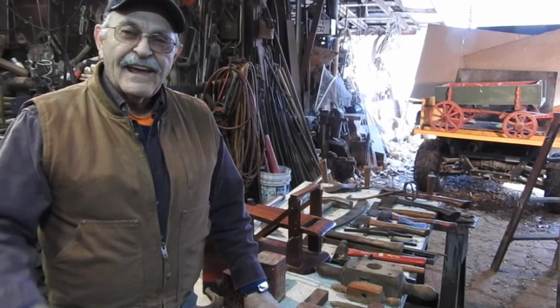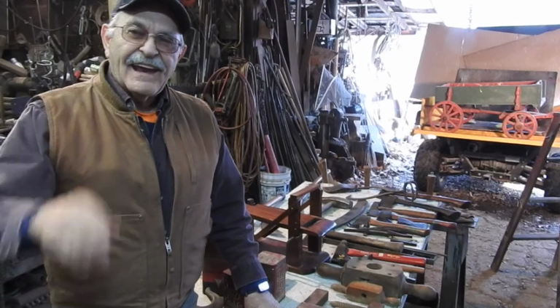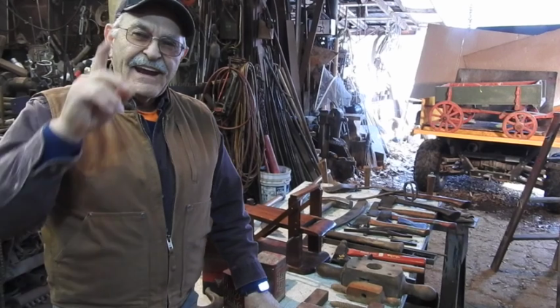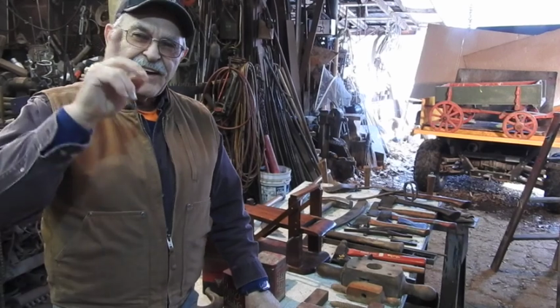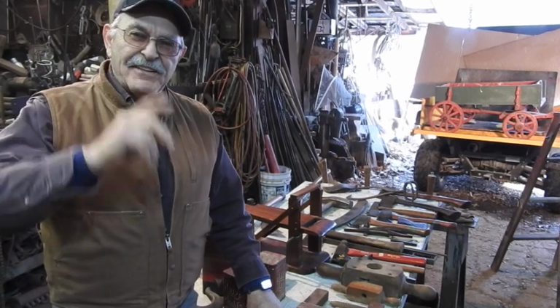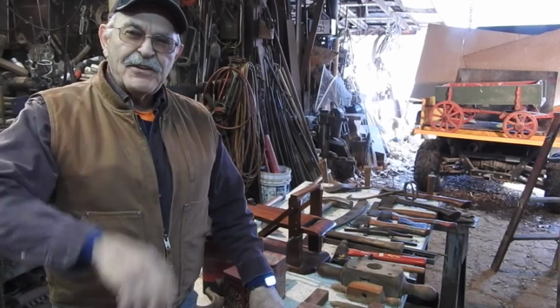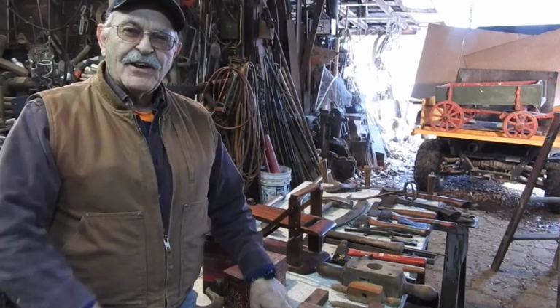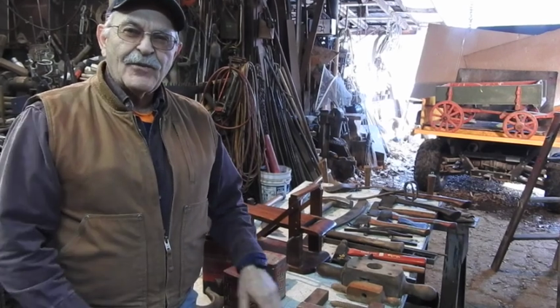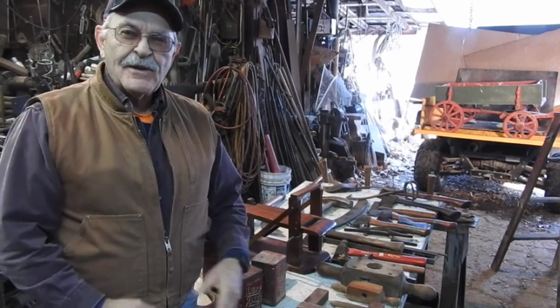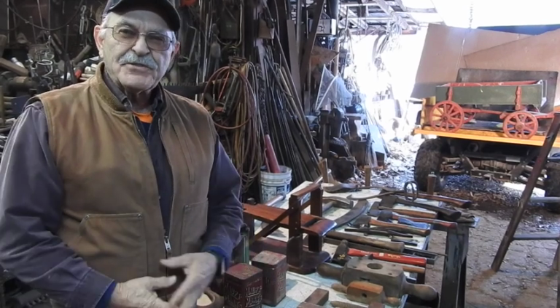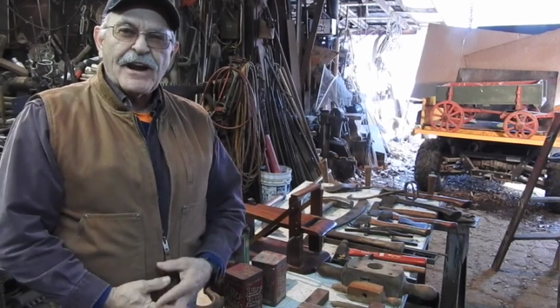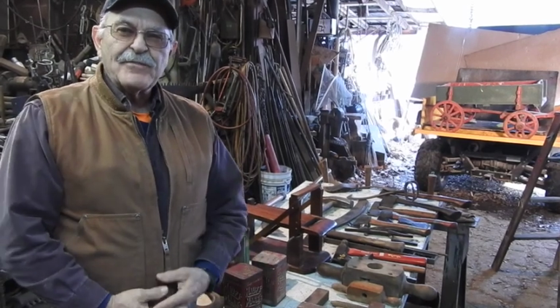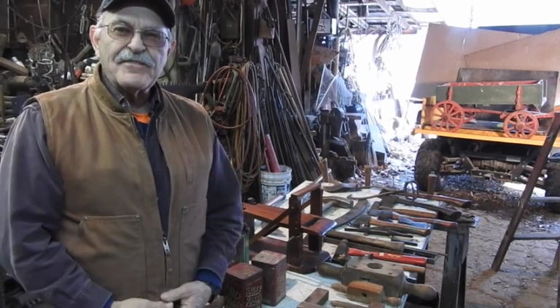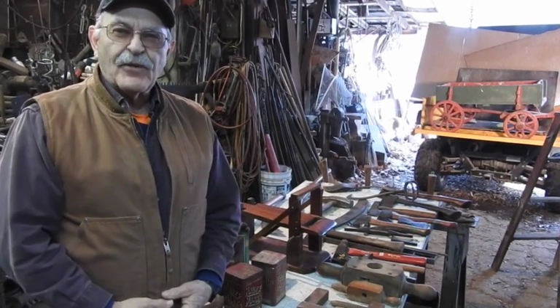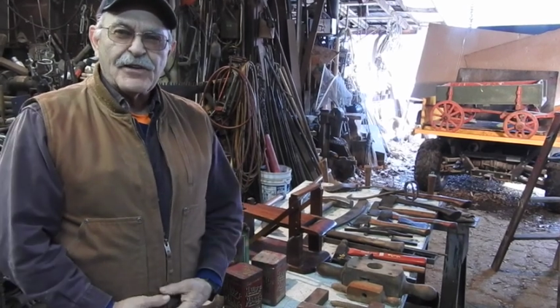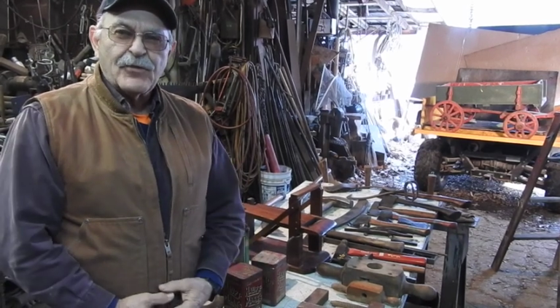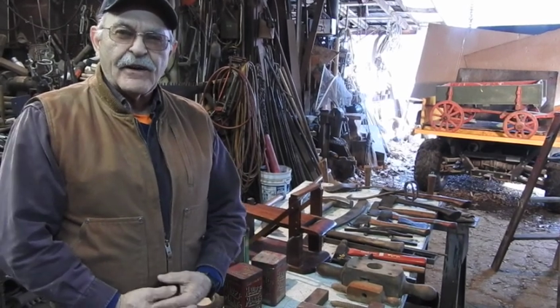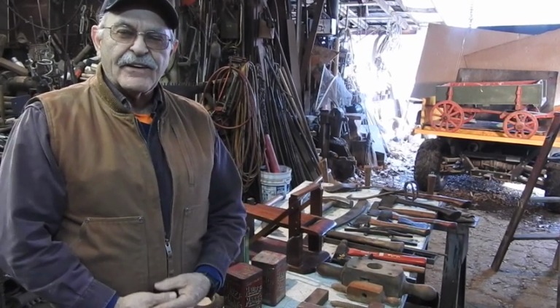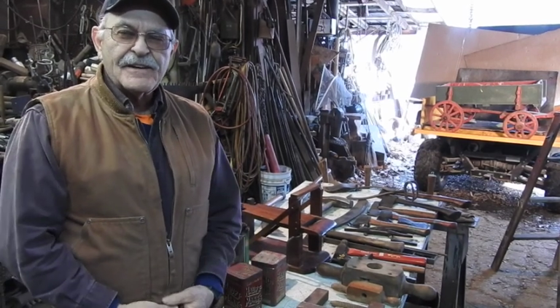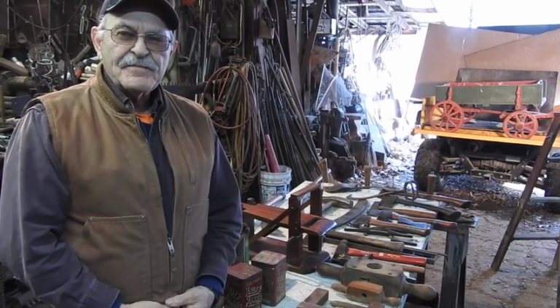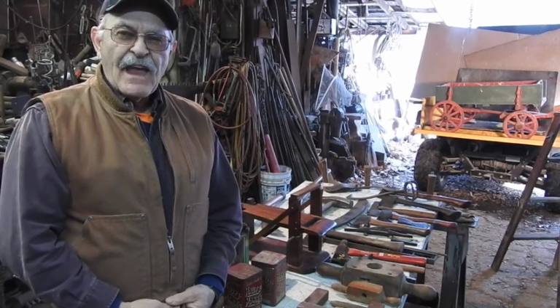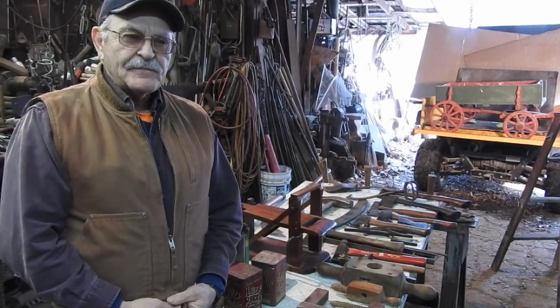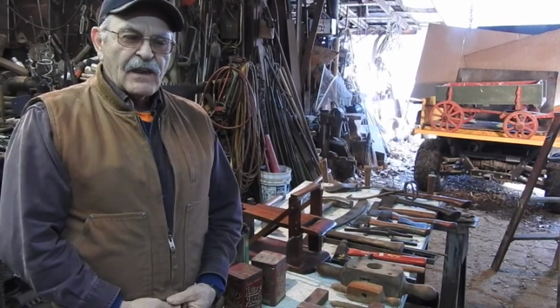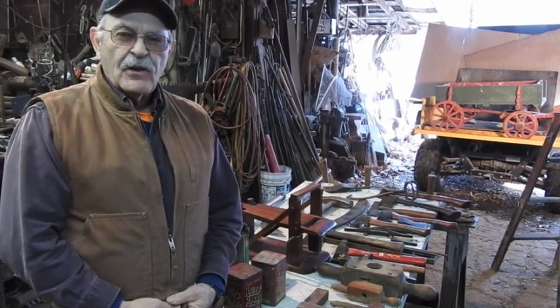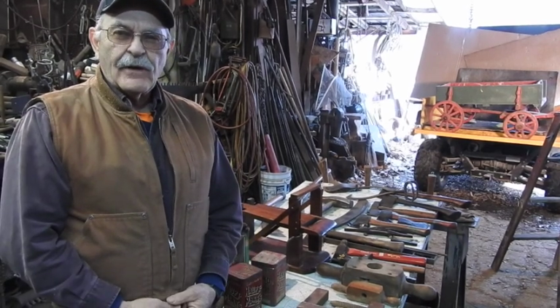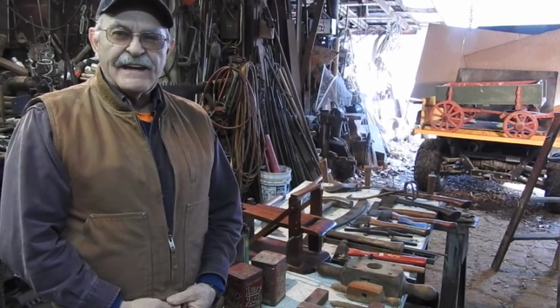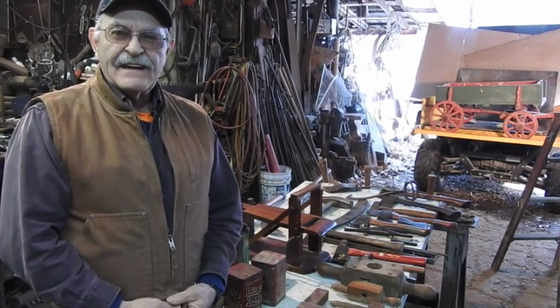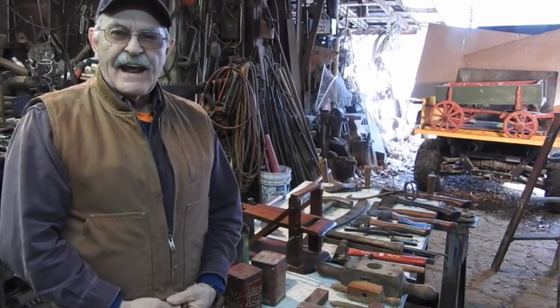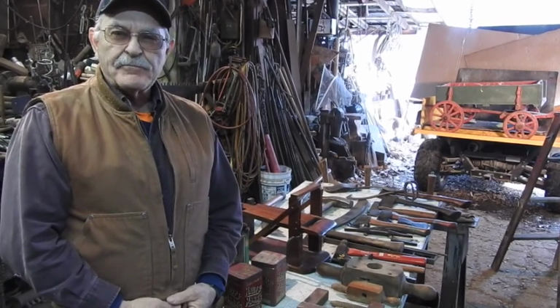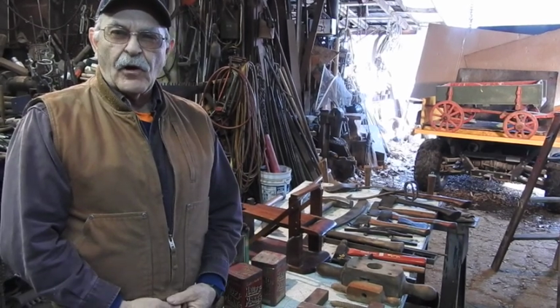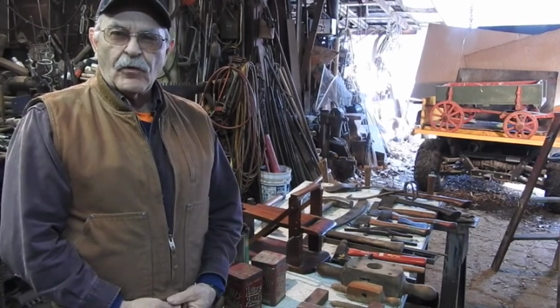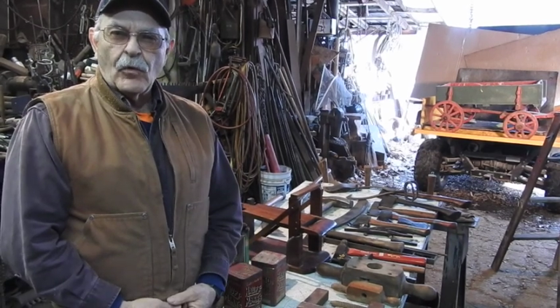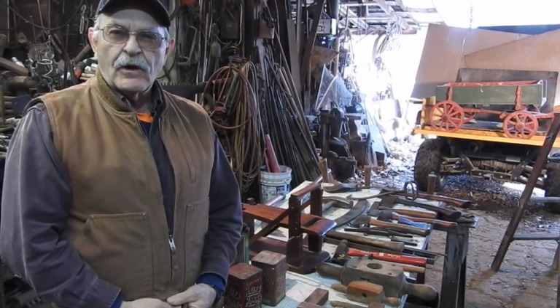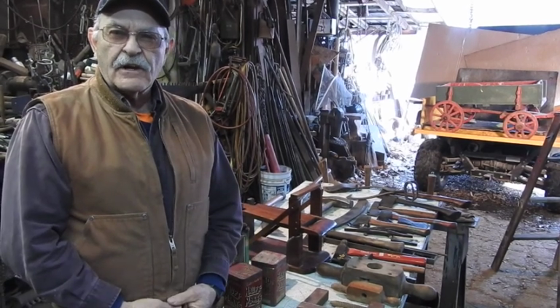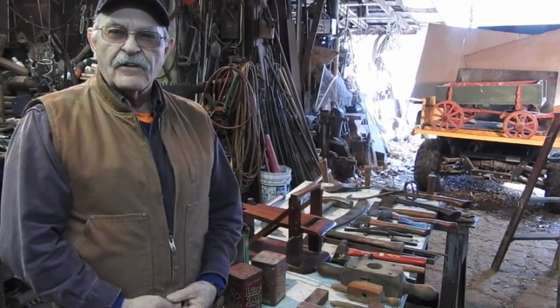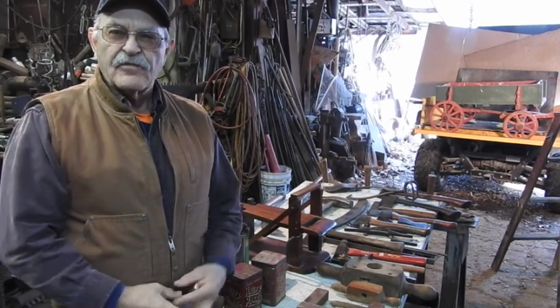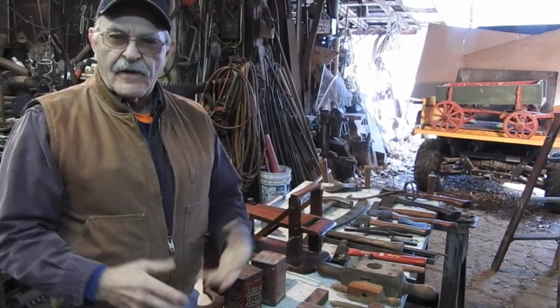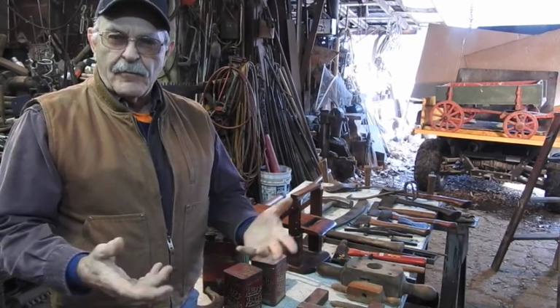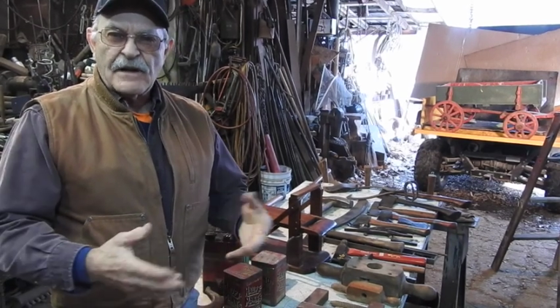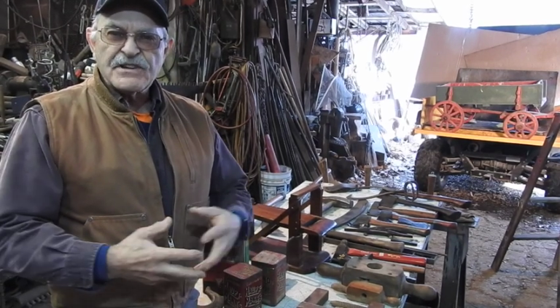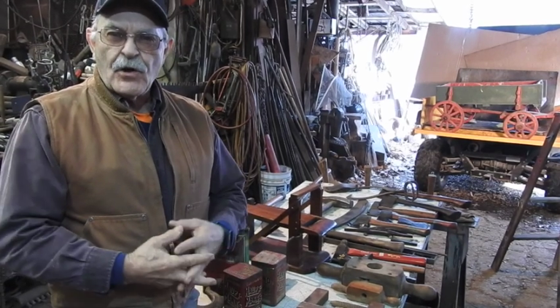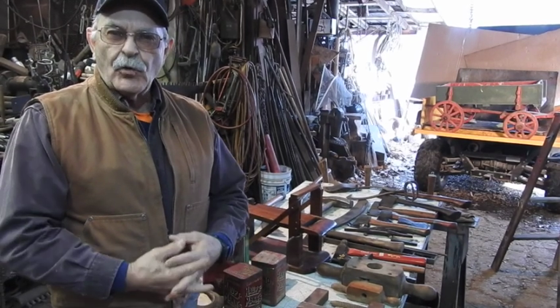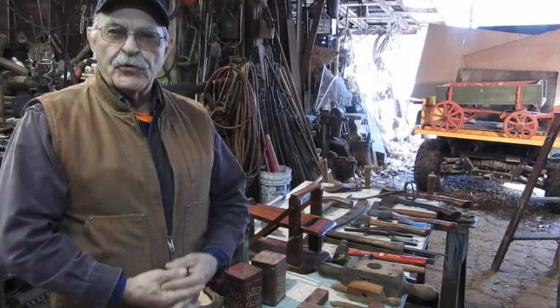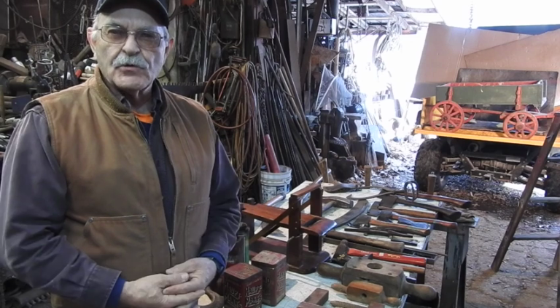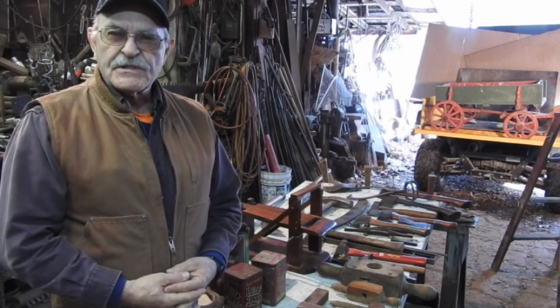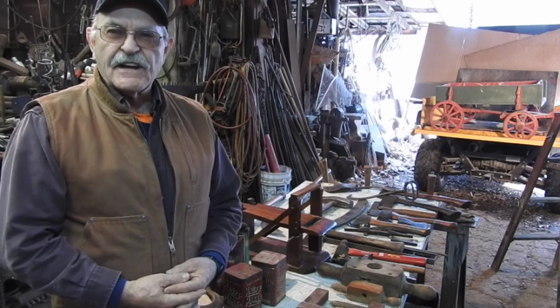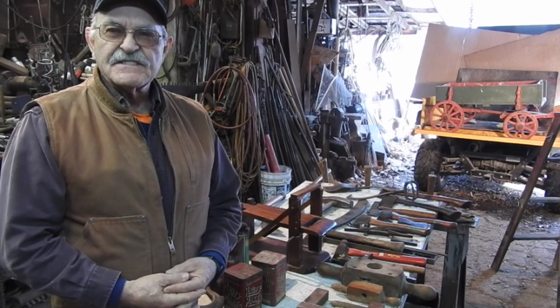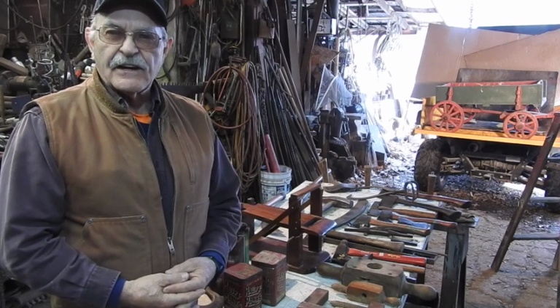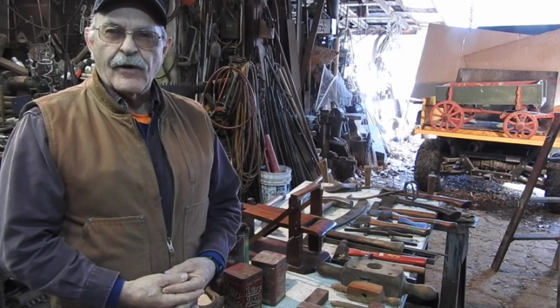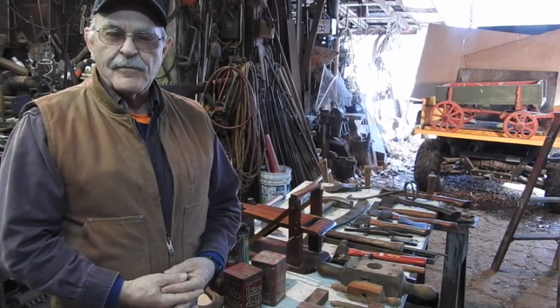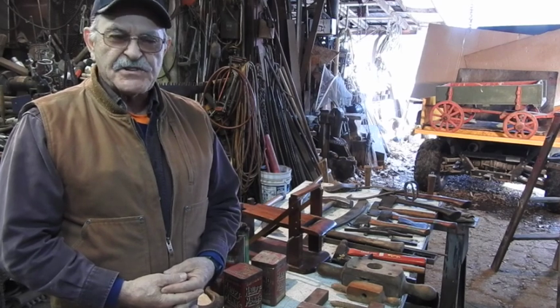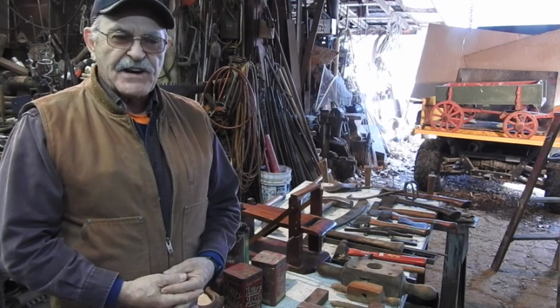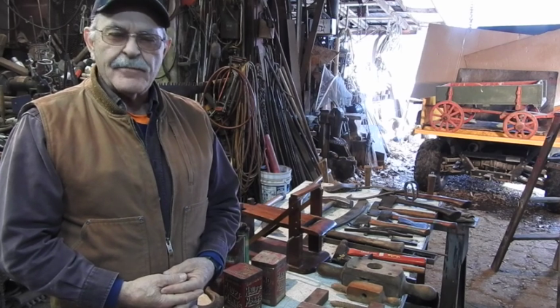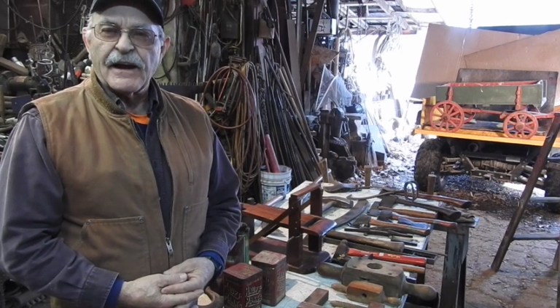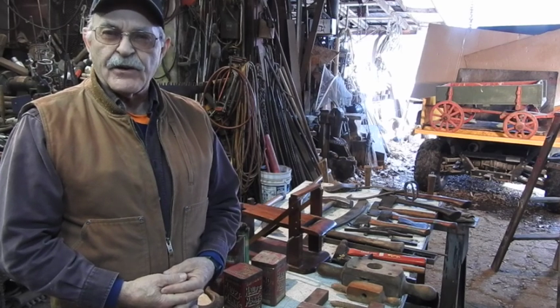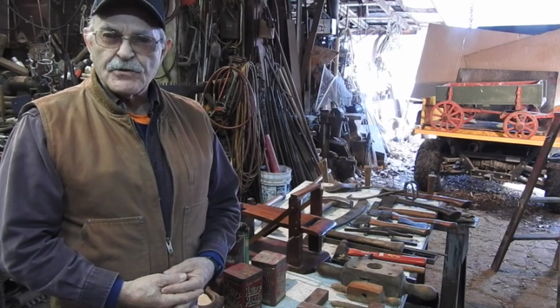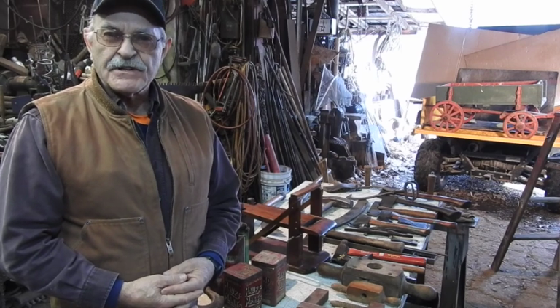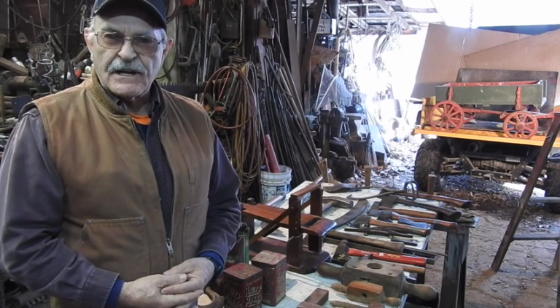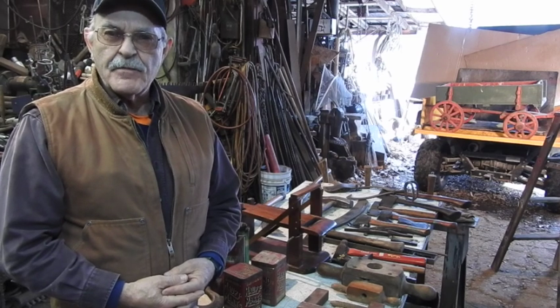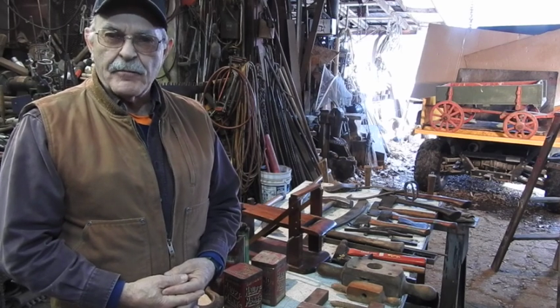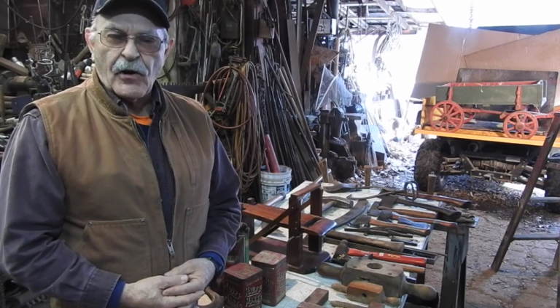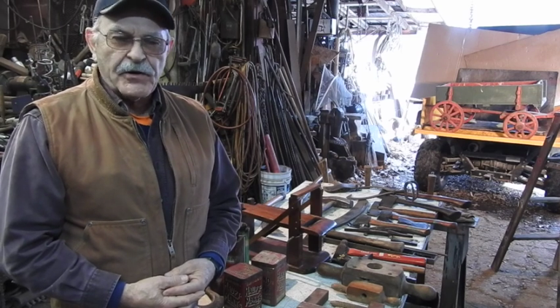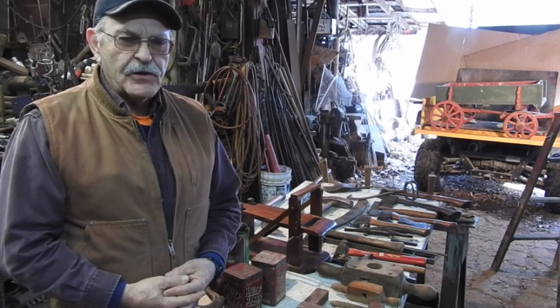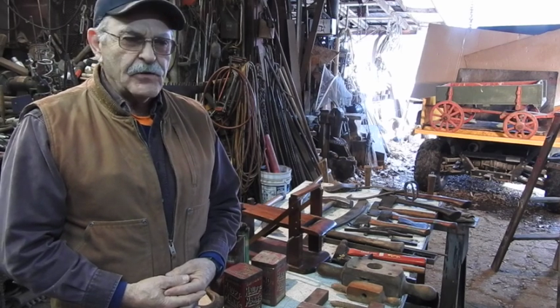Hey, good afternoon everyone. It's TrackMan44 here. I did part one covering a bunch of old tool stuff sitting around my shop, and I told you there was going to be a part two.